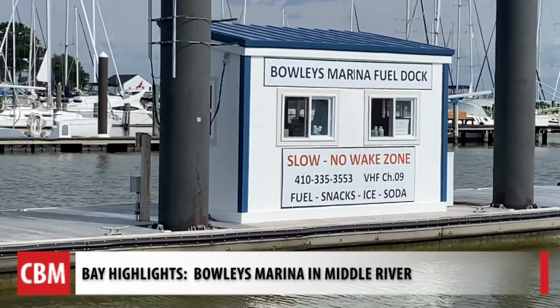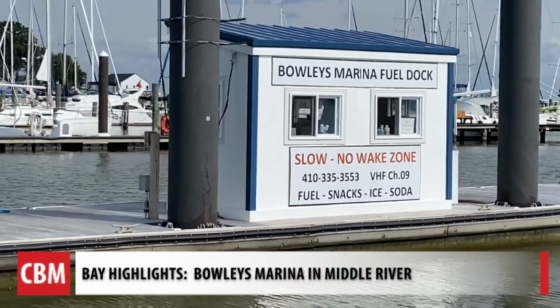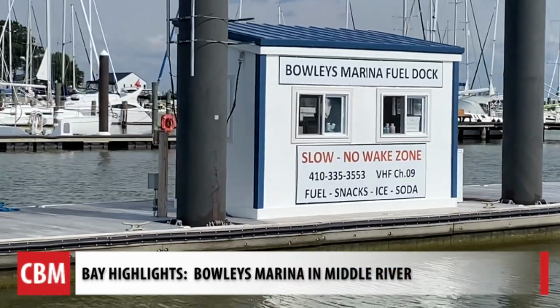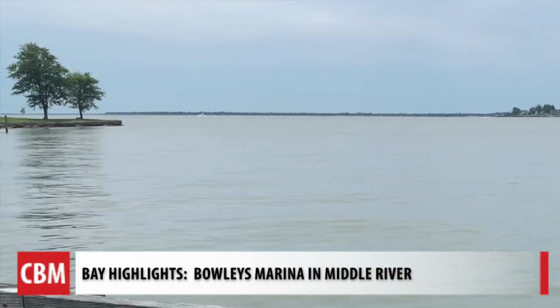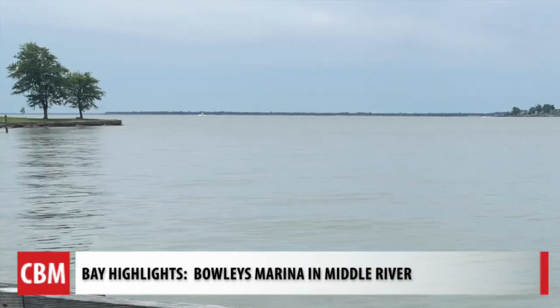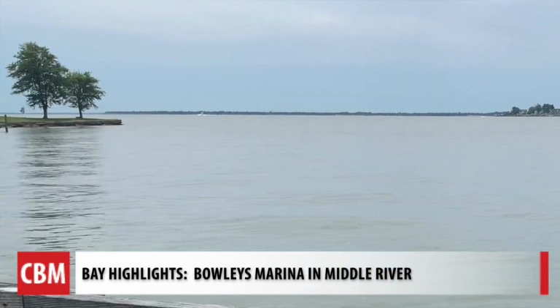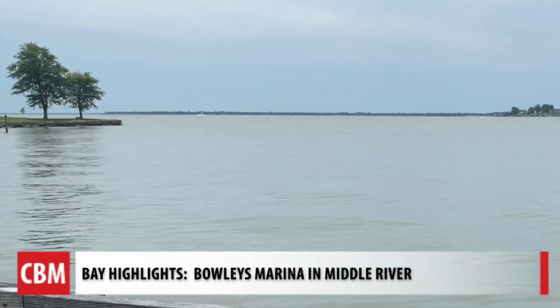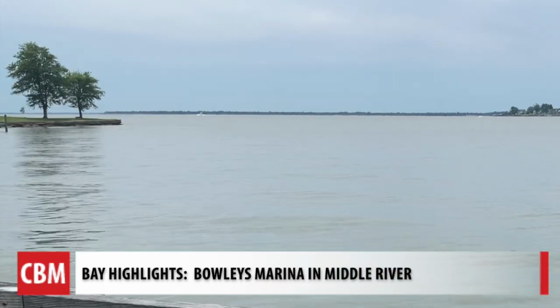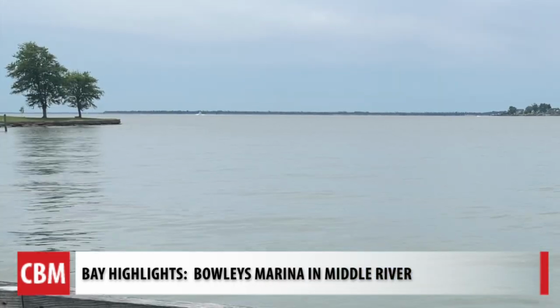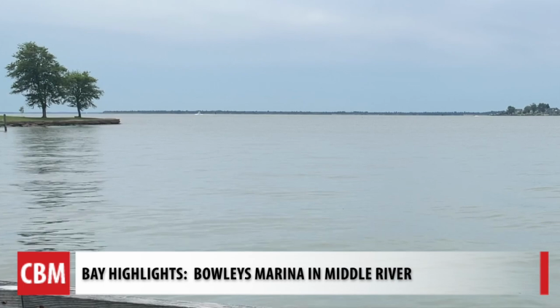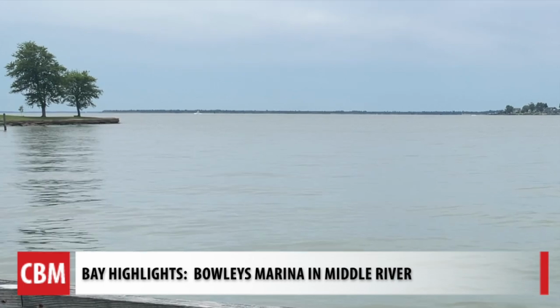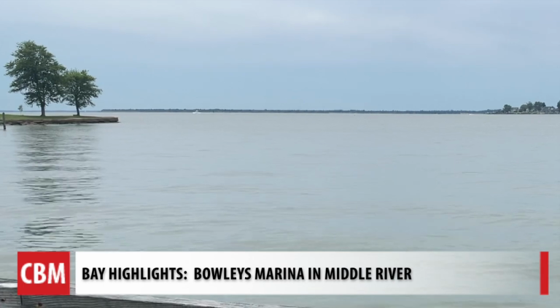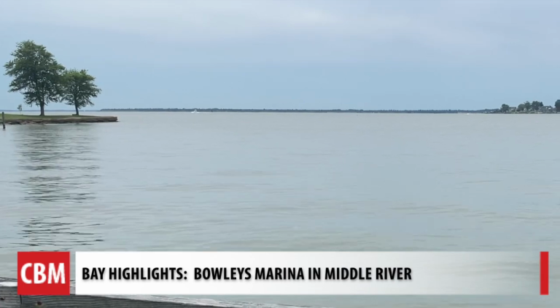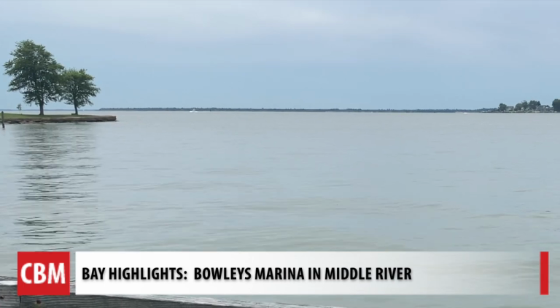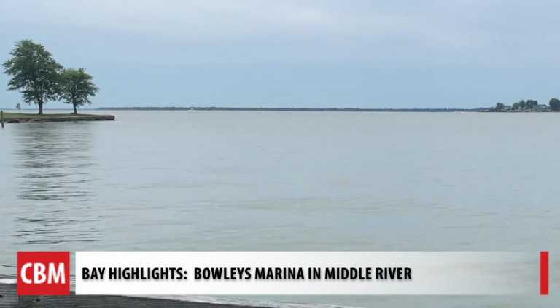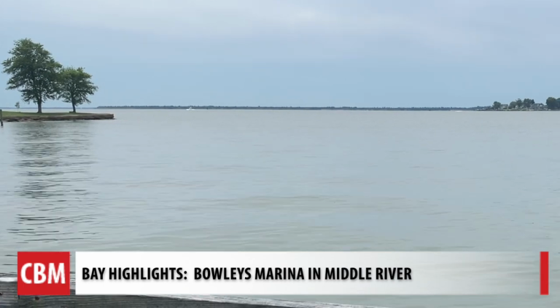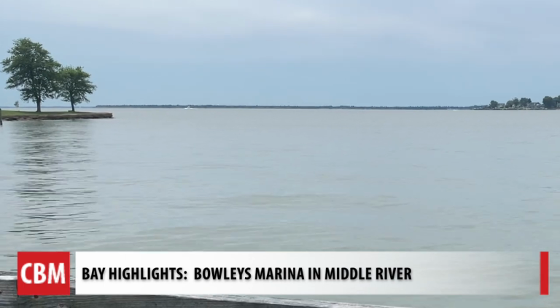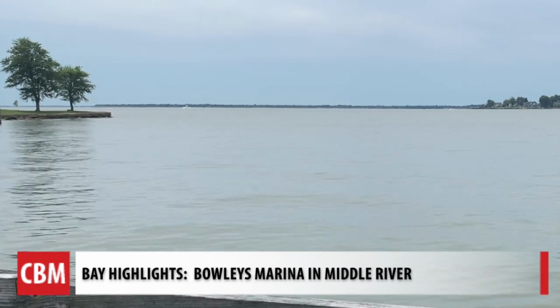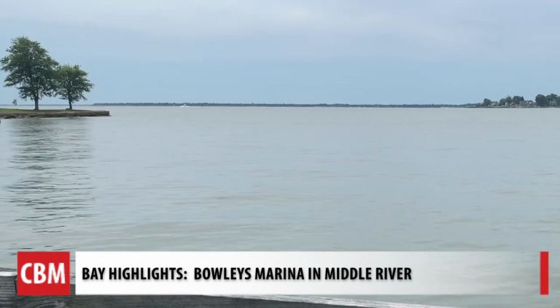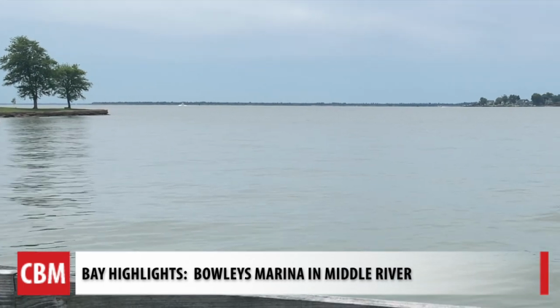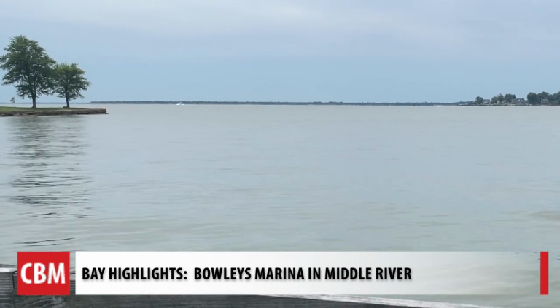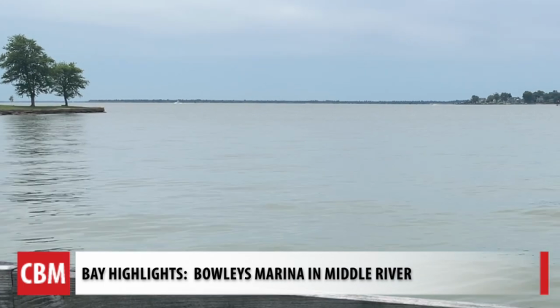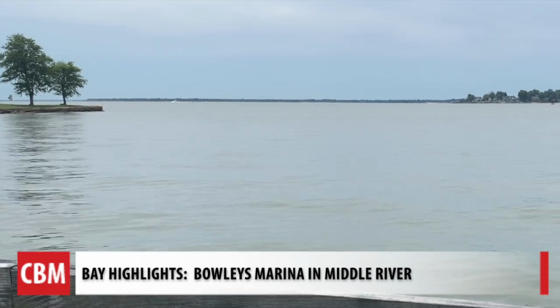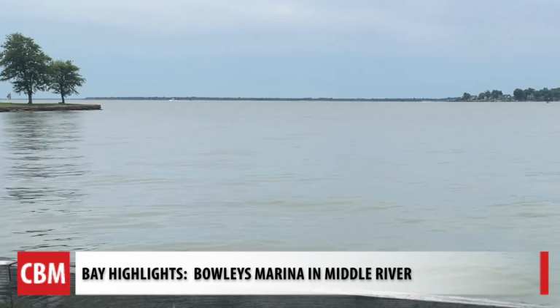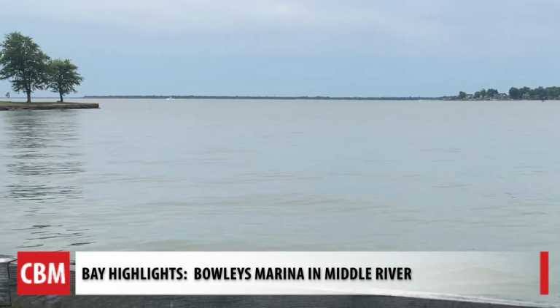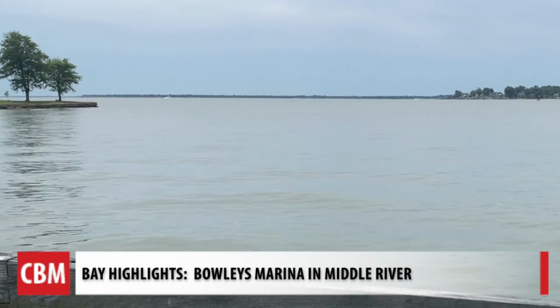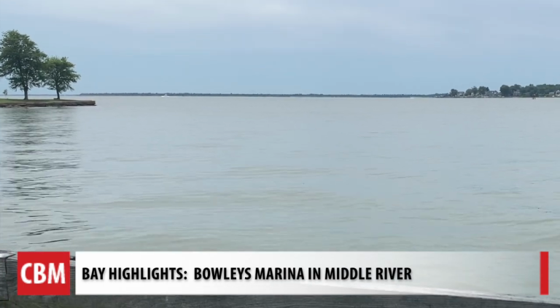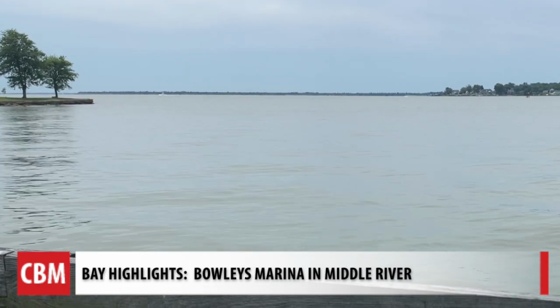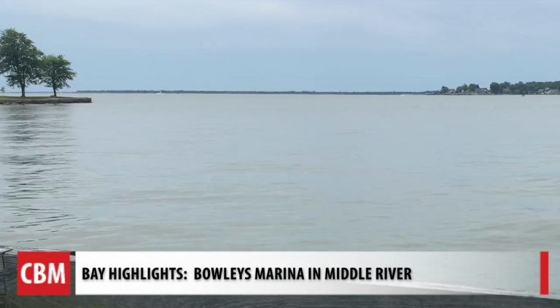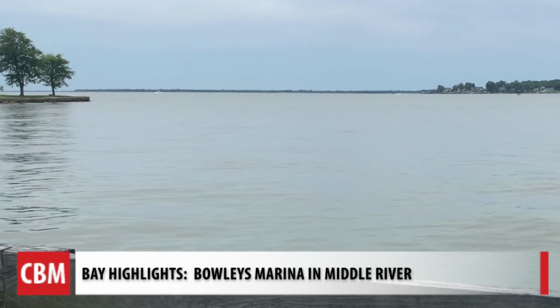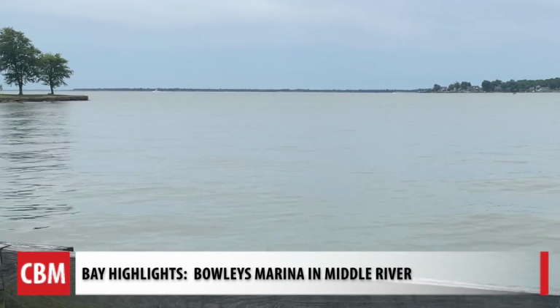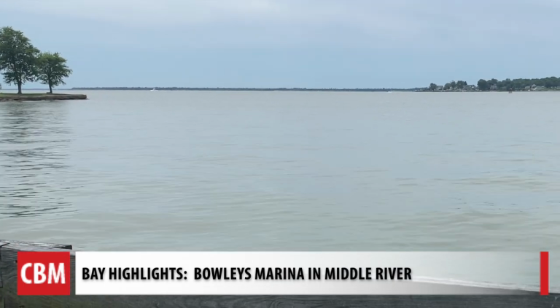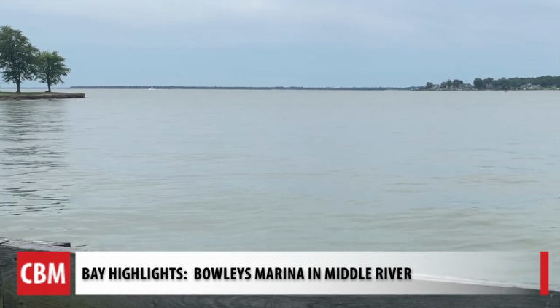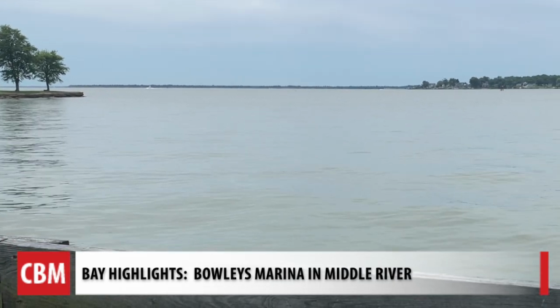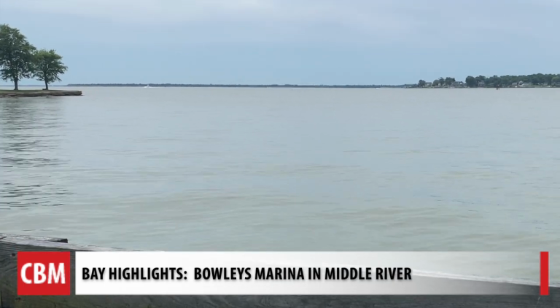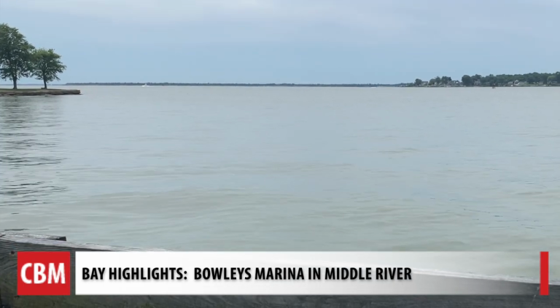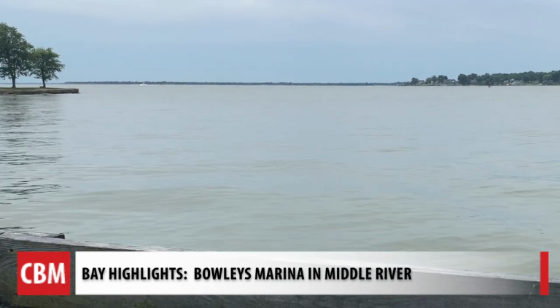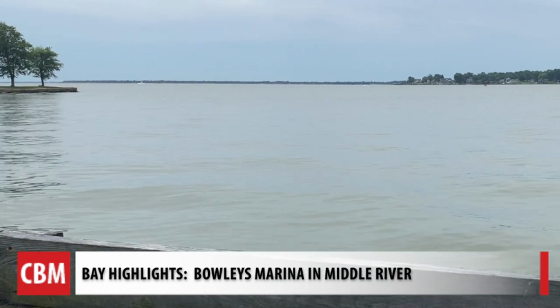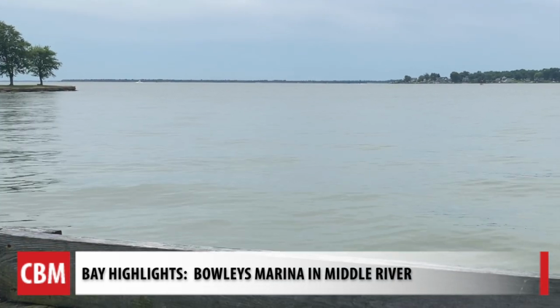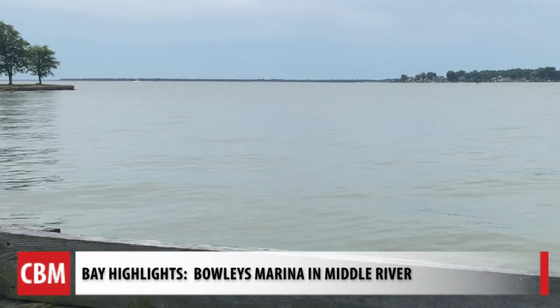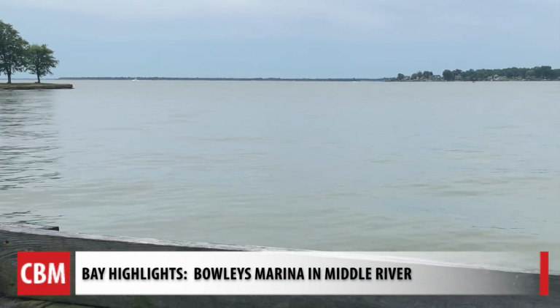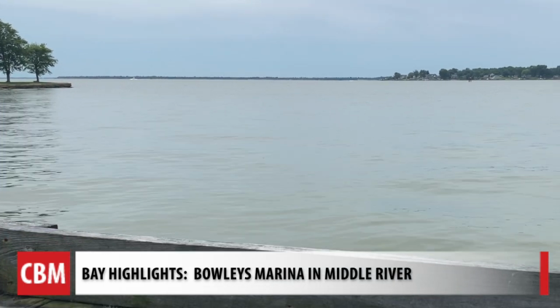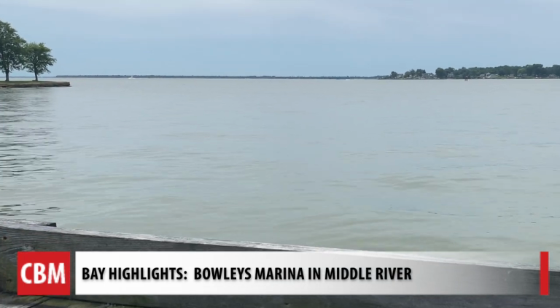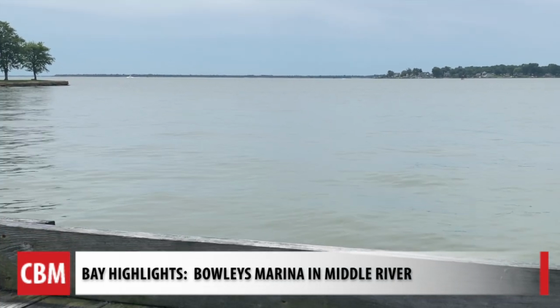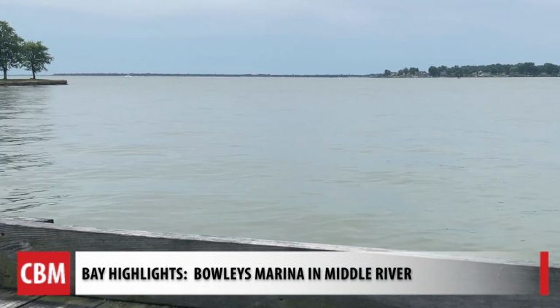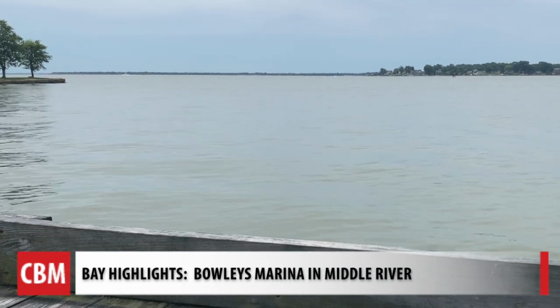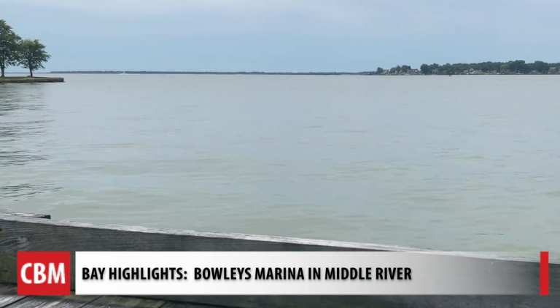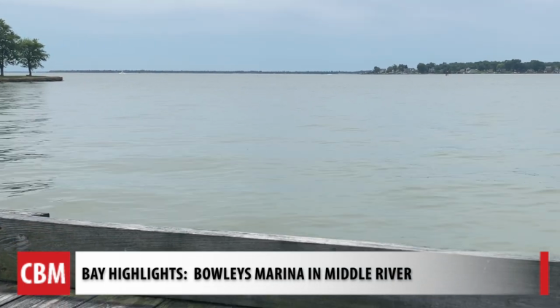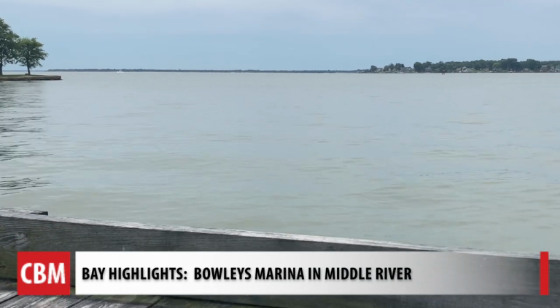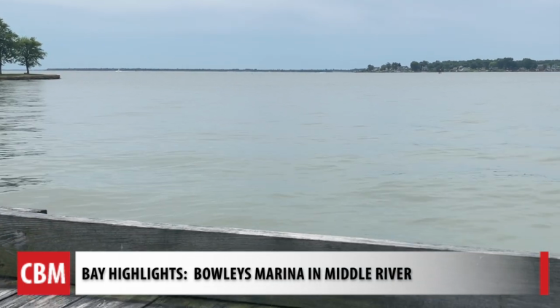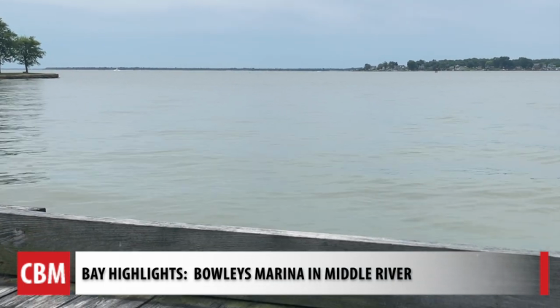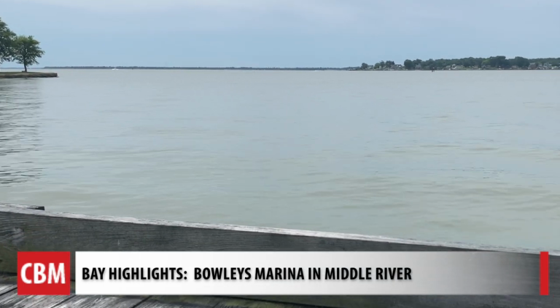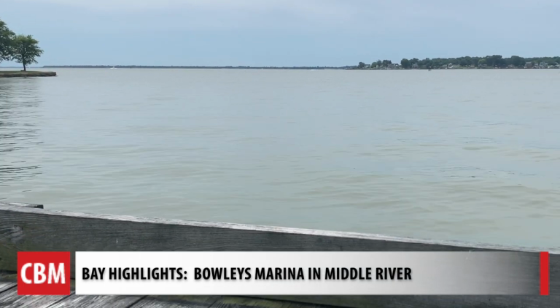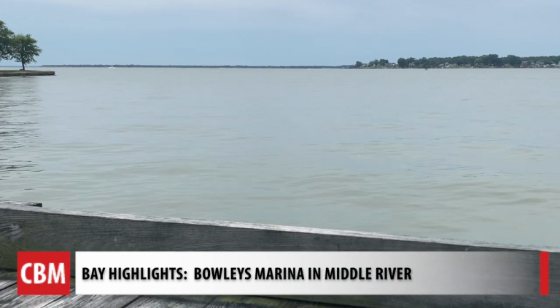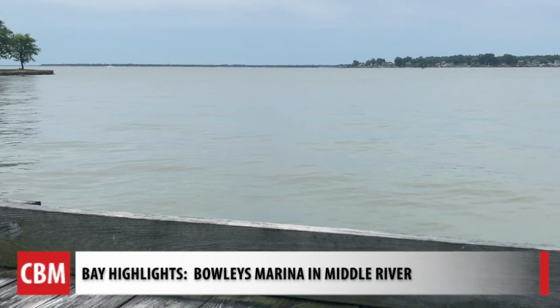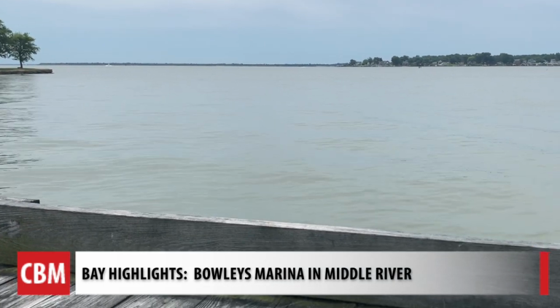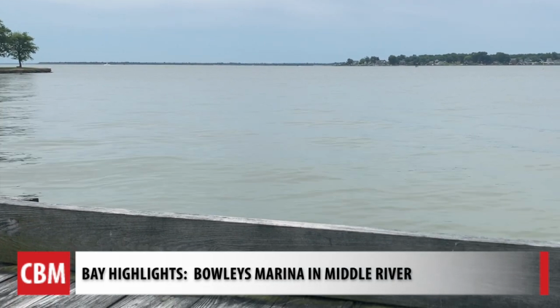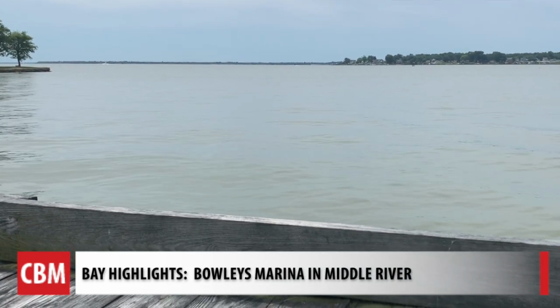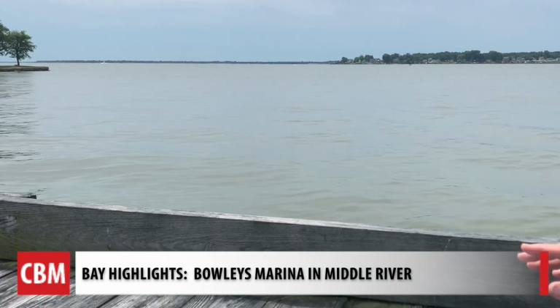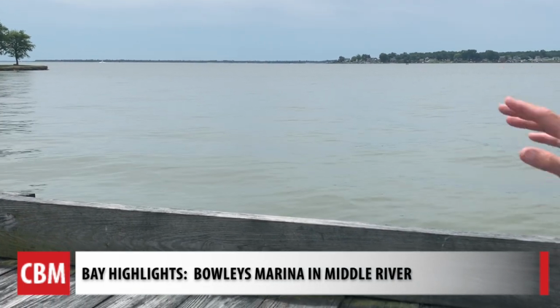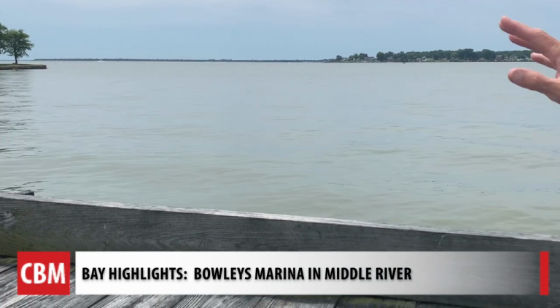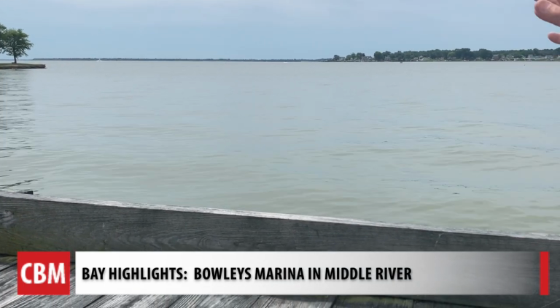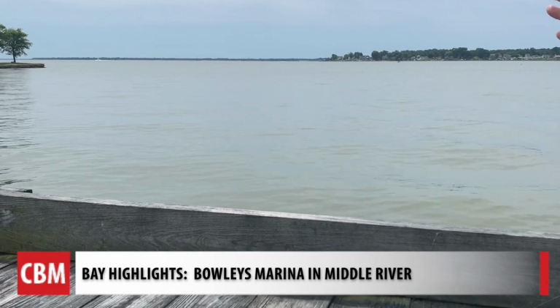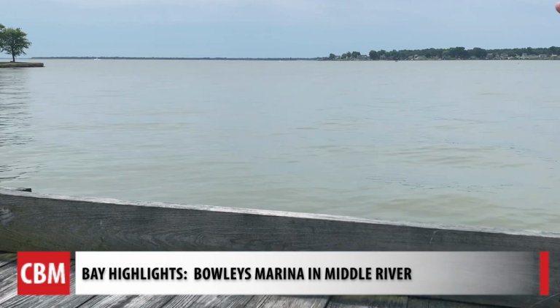We have a barrier wall here to protect the marina from anything coming up from the south. That's Hart and Miller Island.